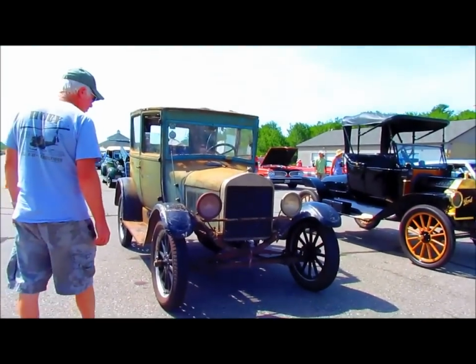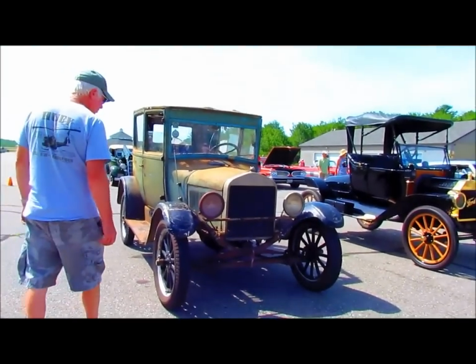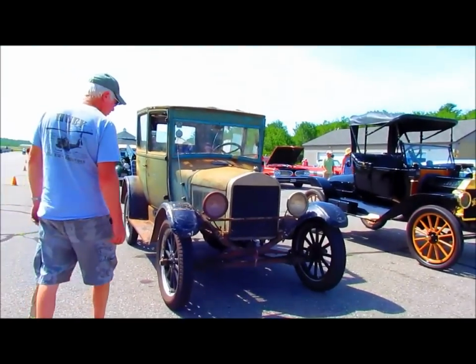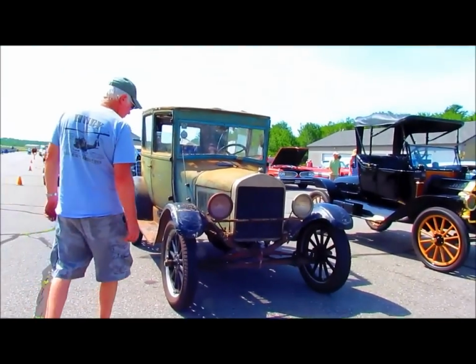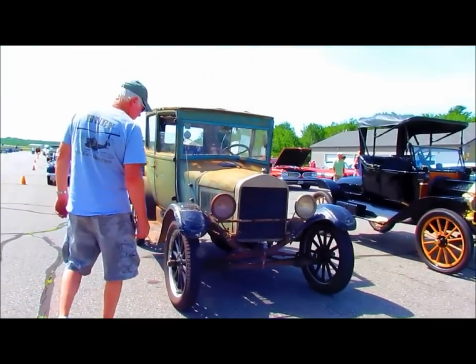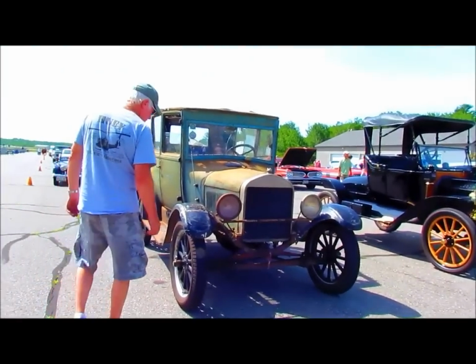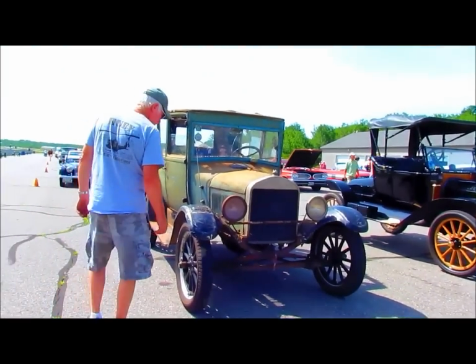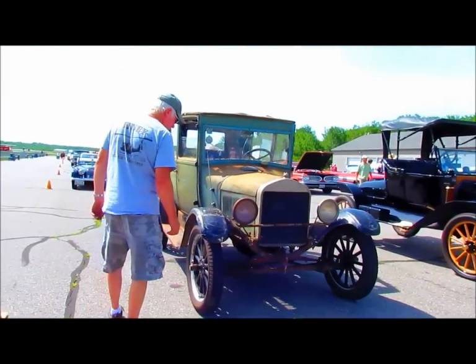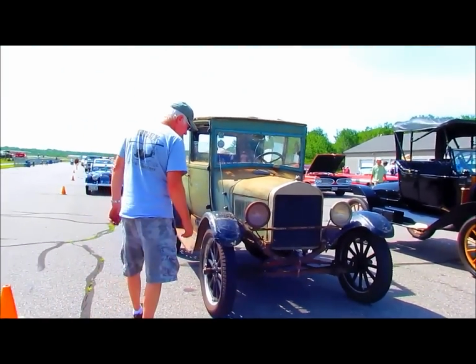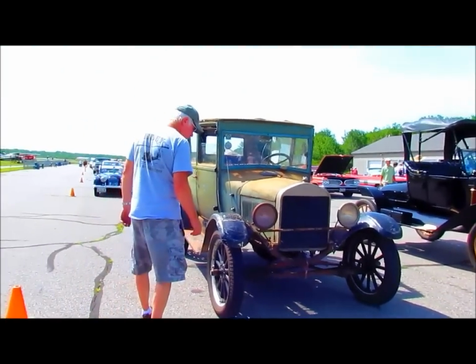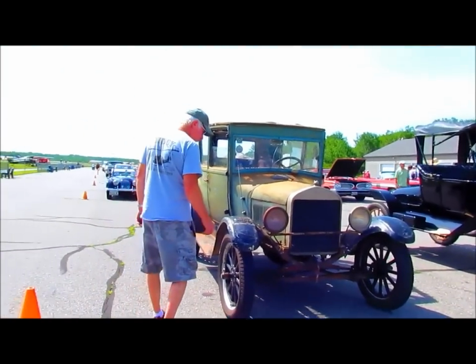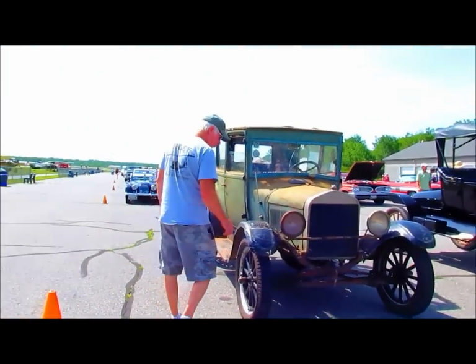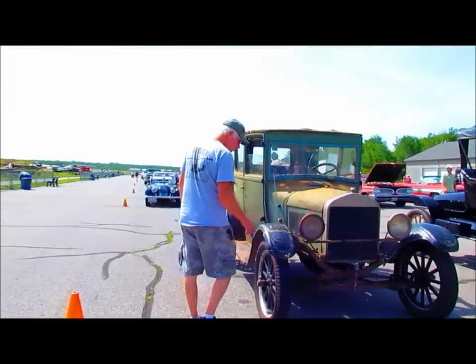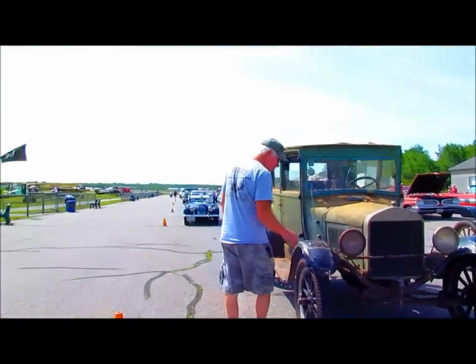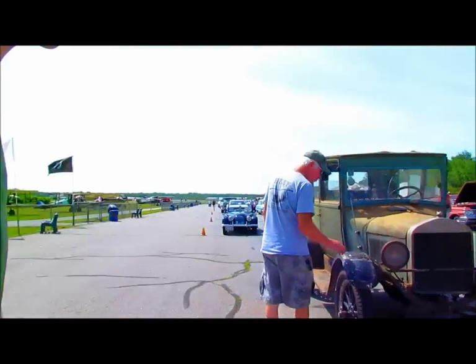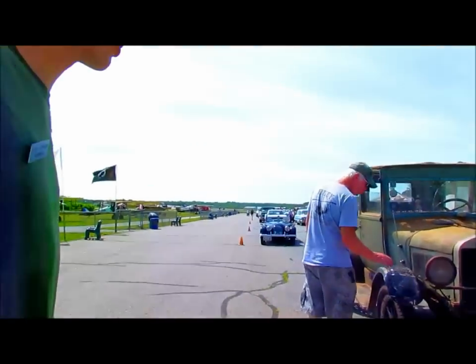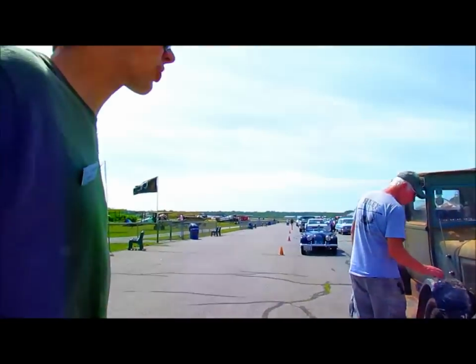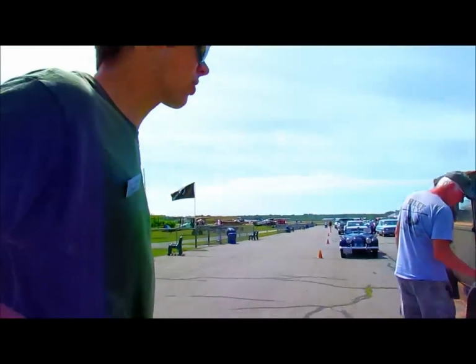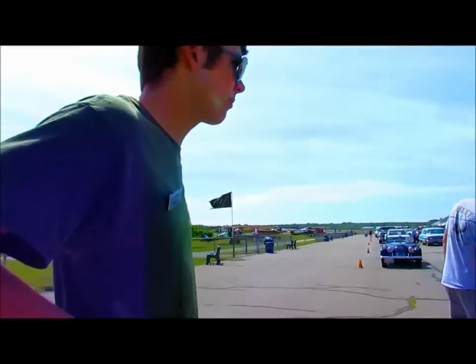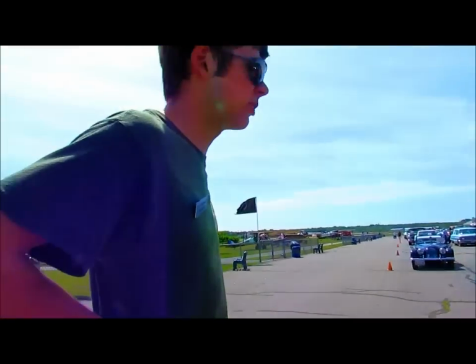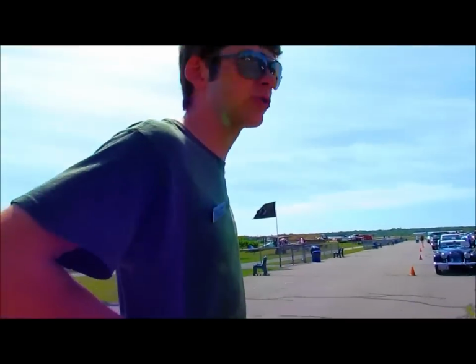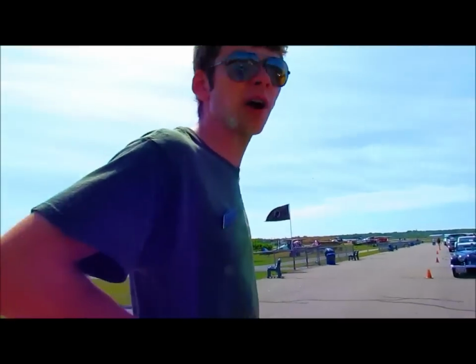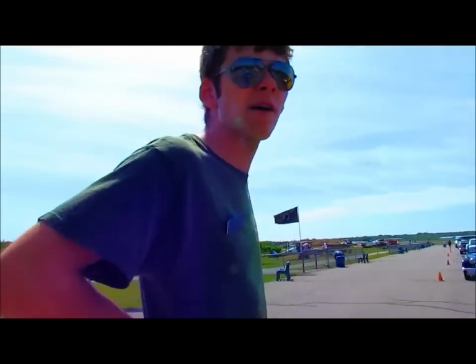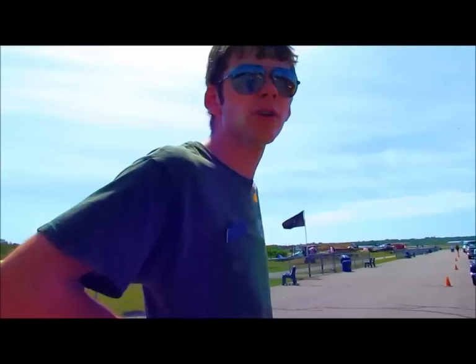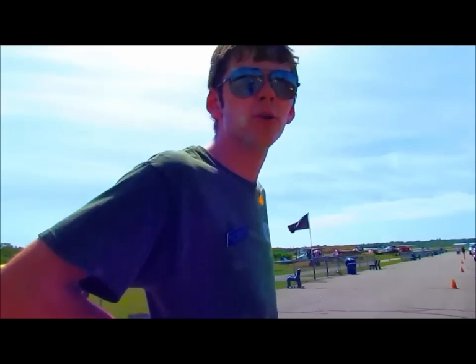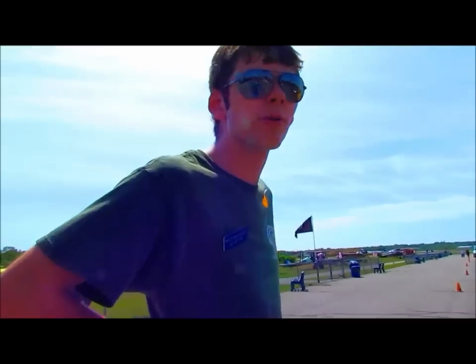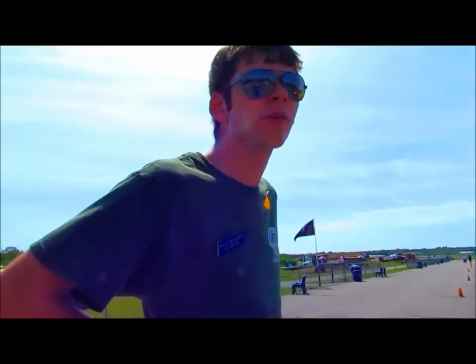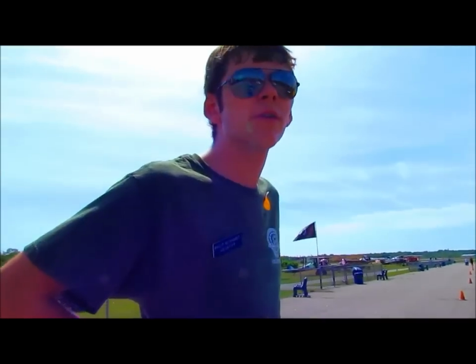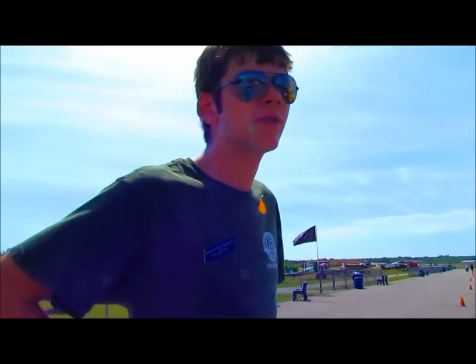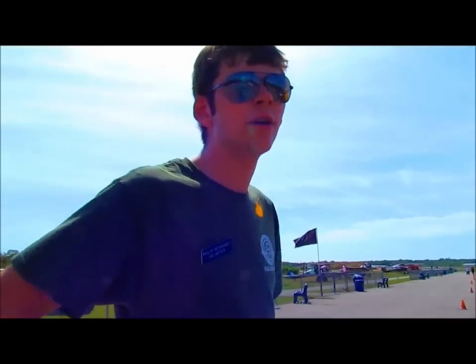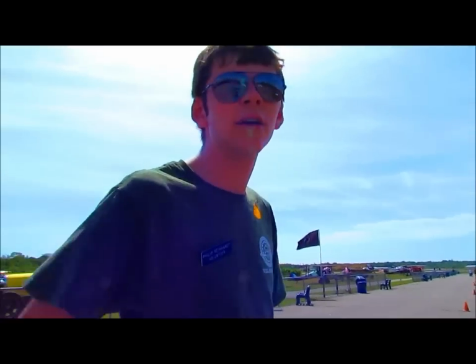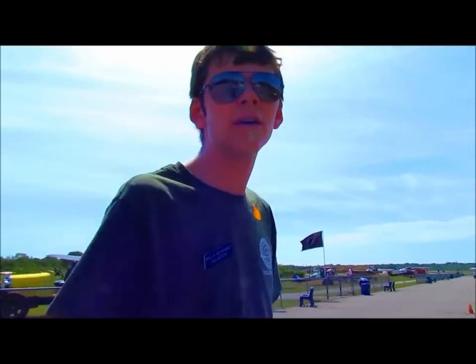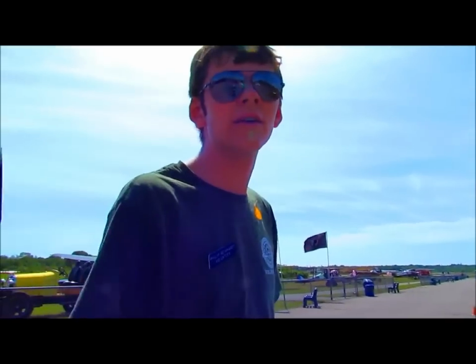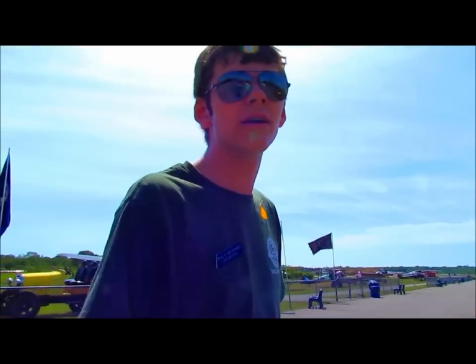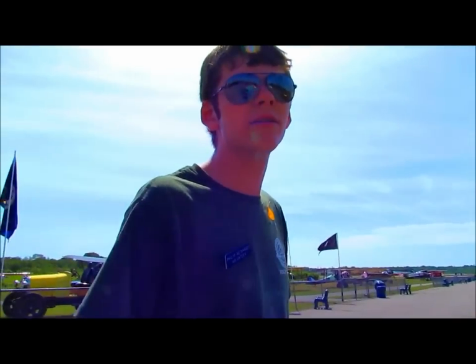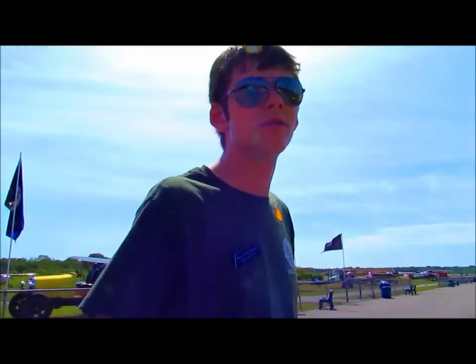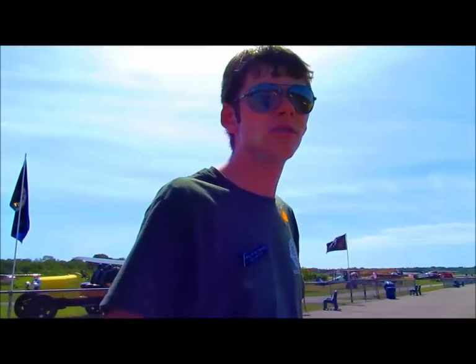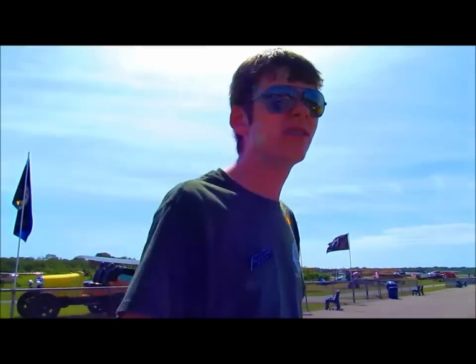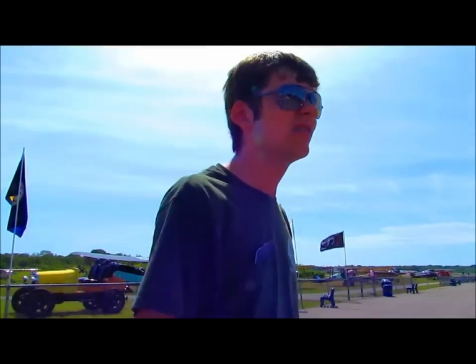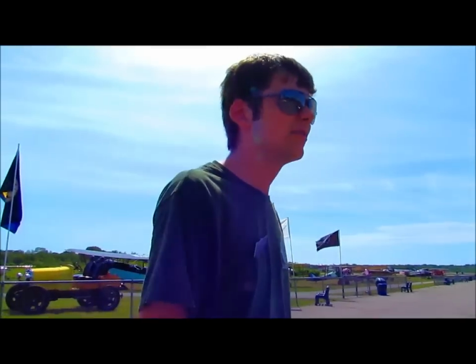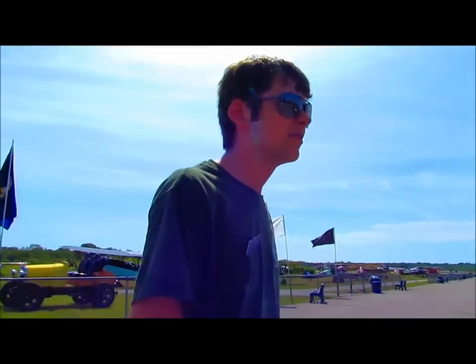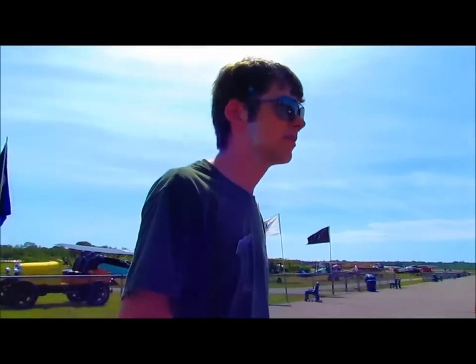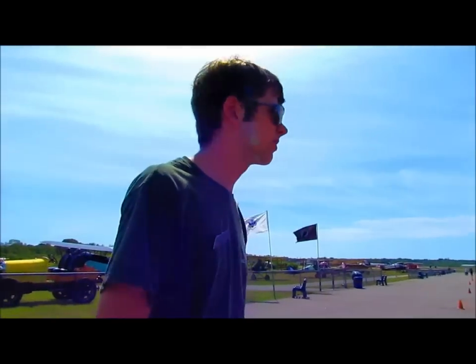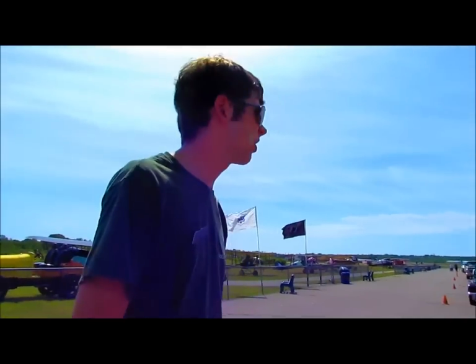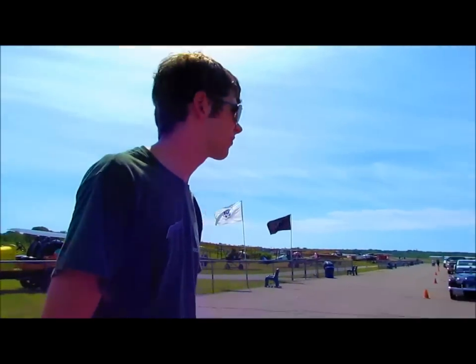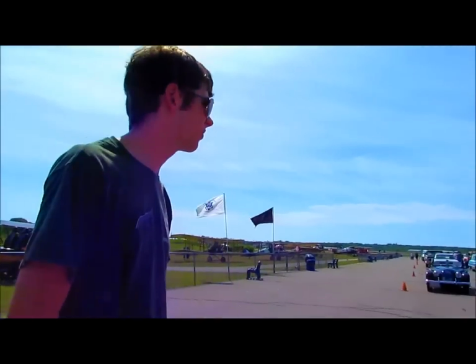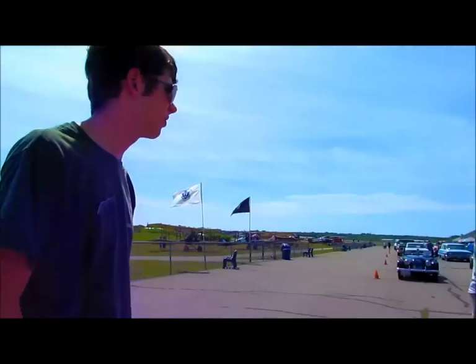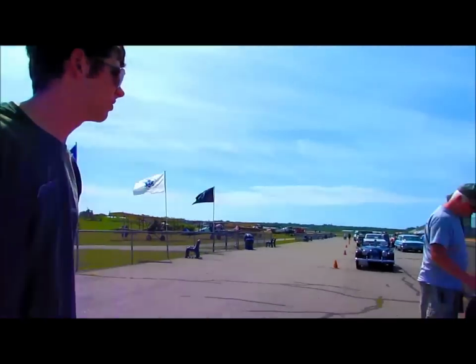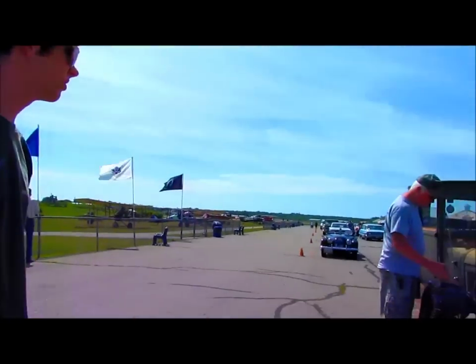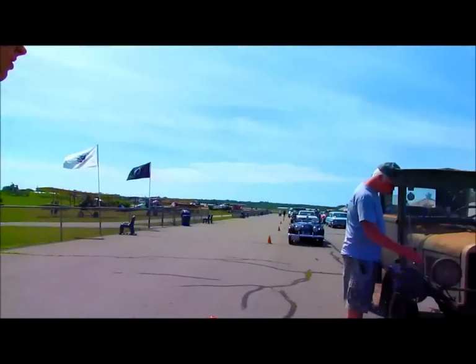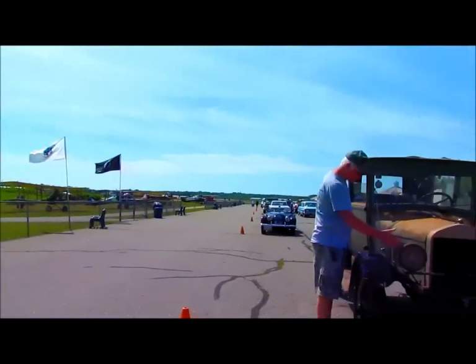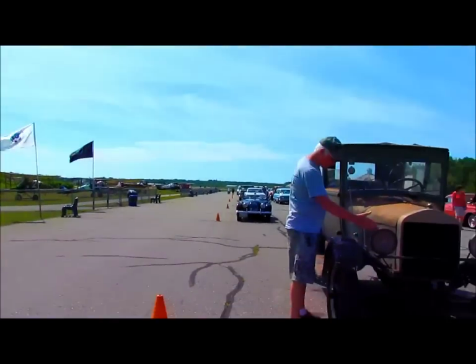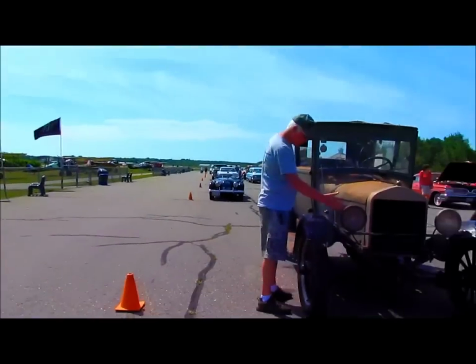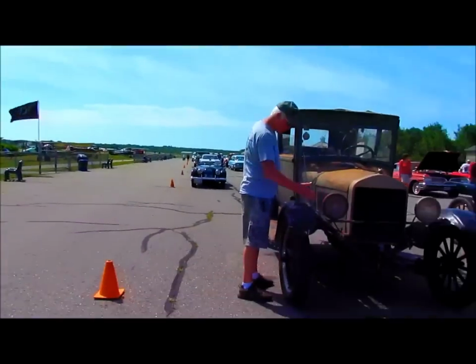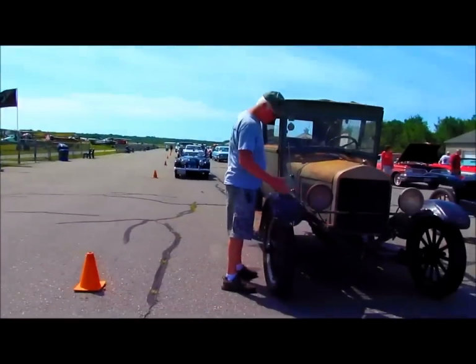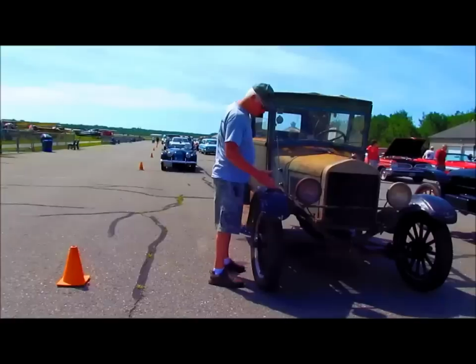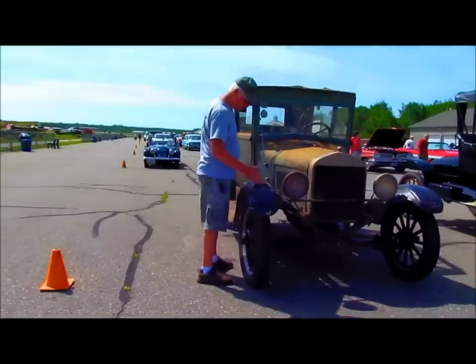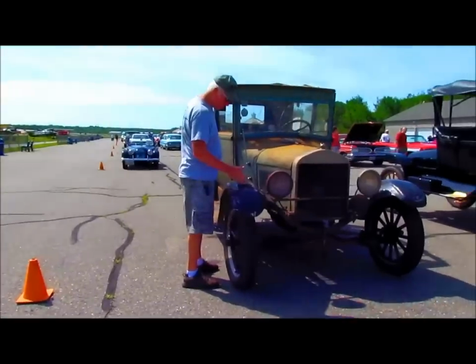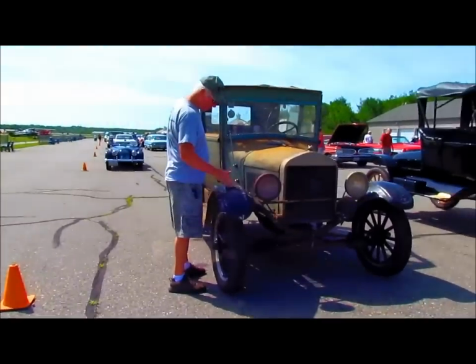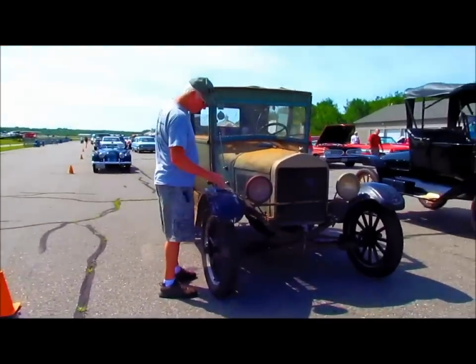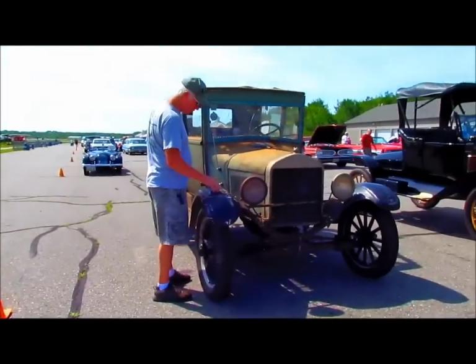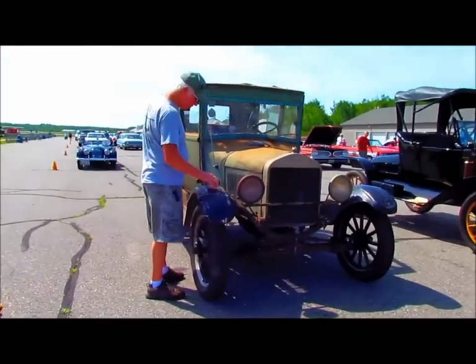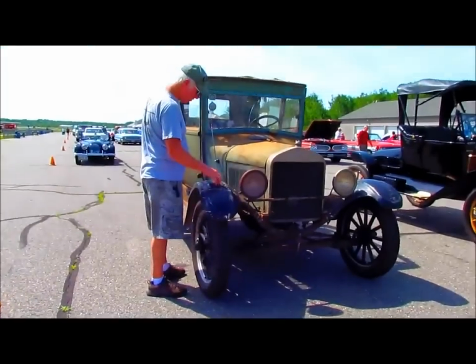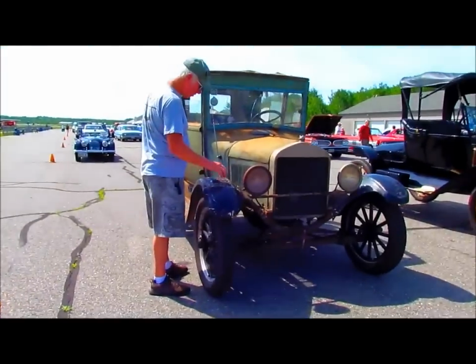It's registered, it's insured. I've been driving it almost every day. It's a lot of fun.